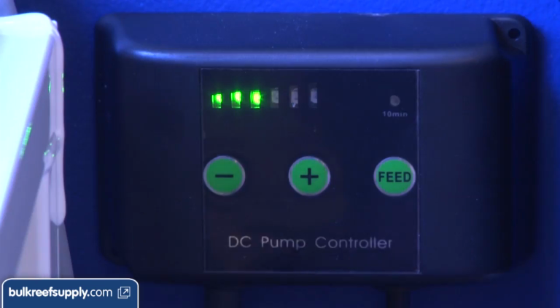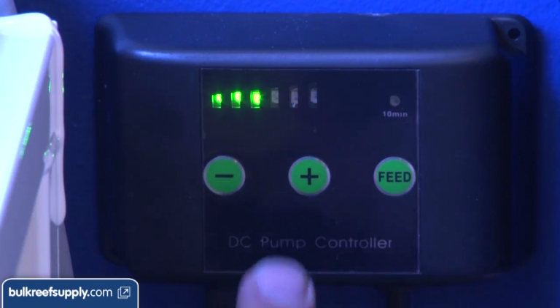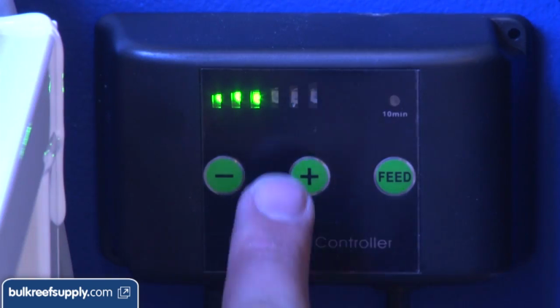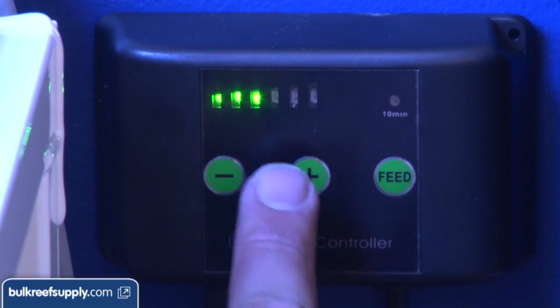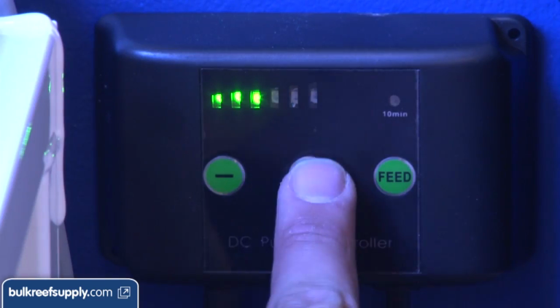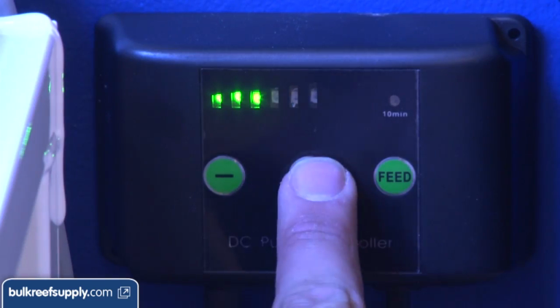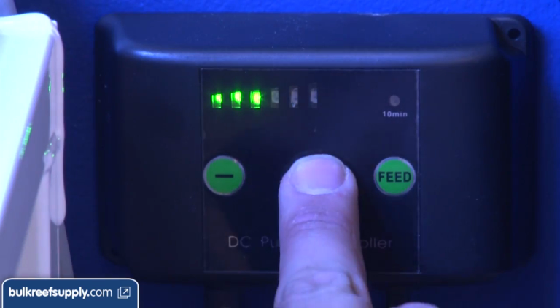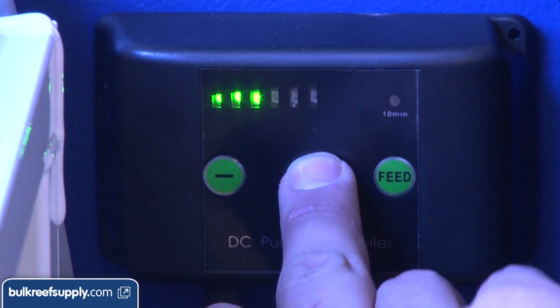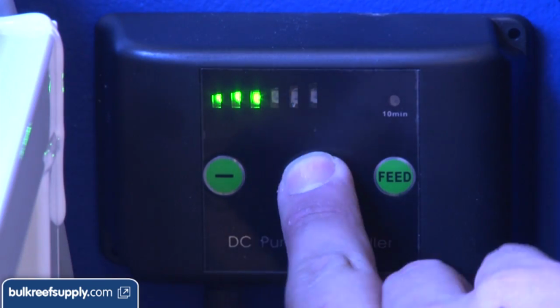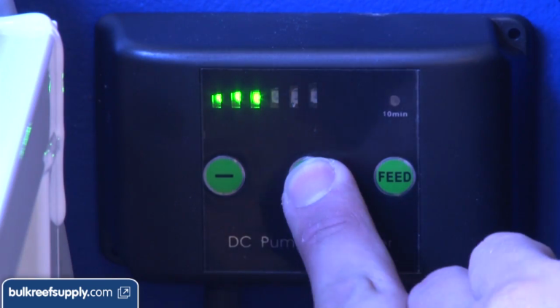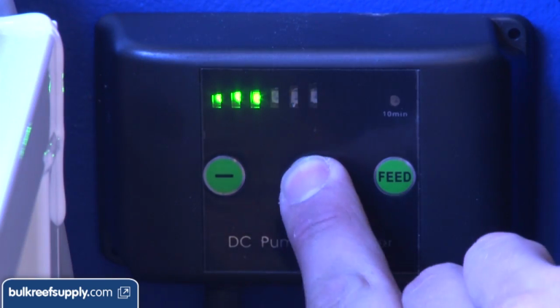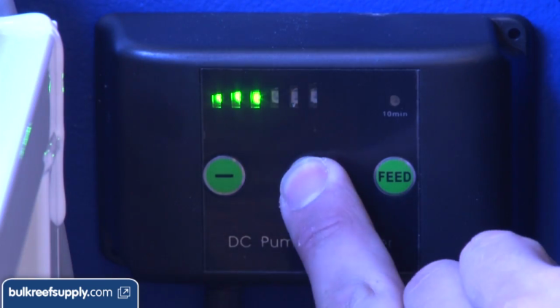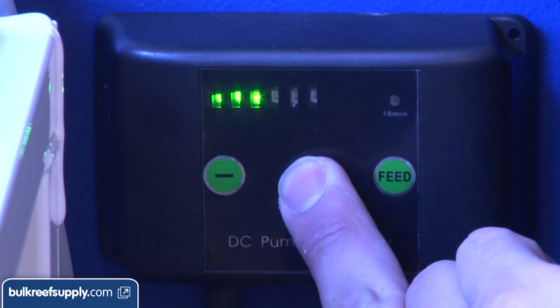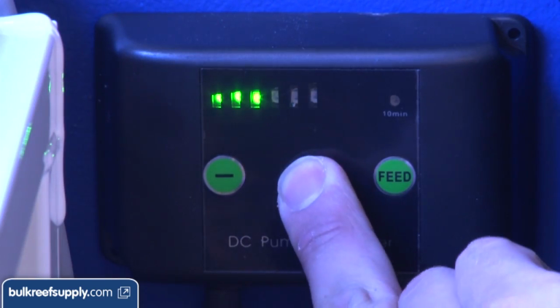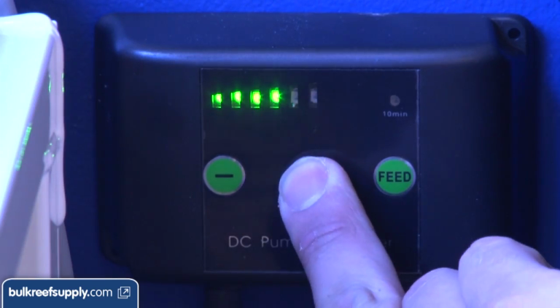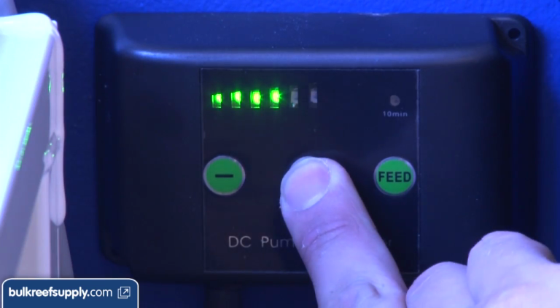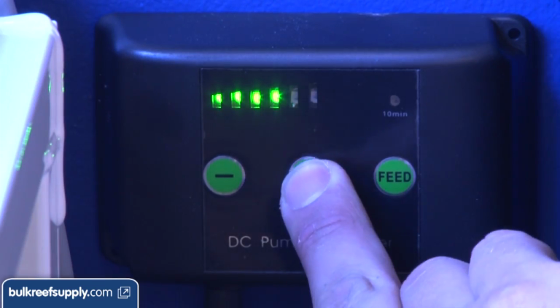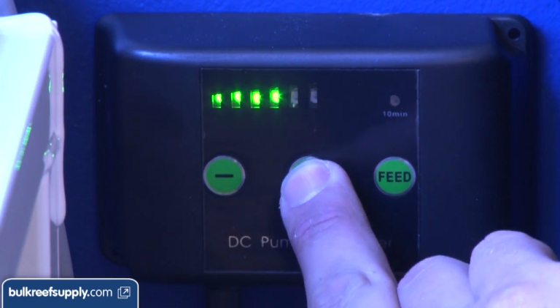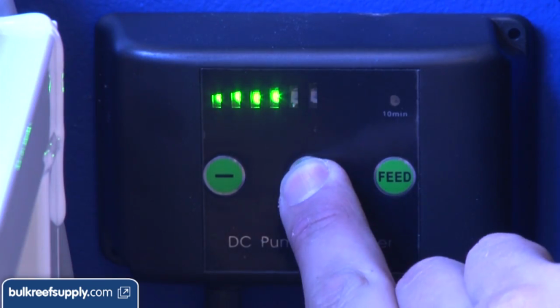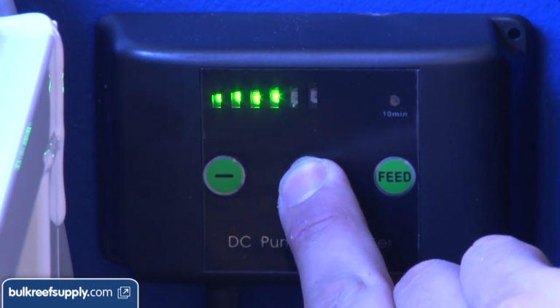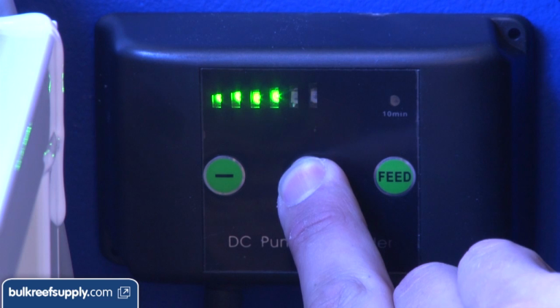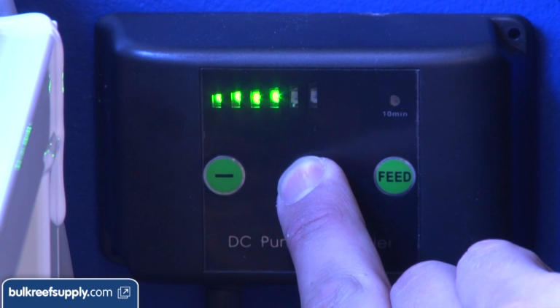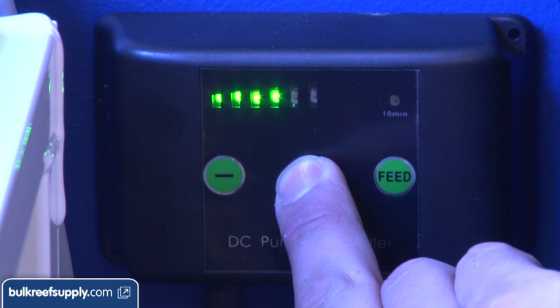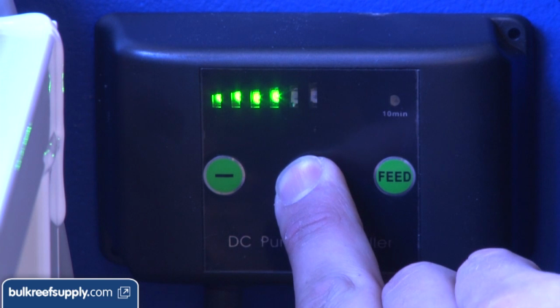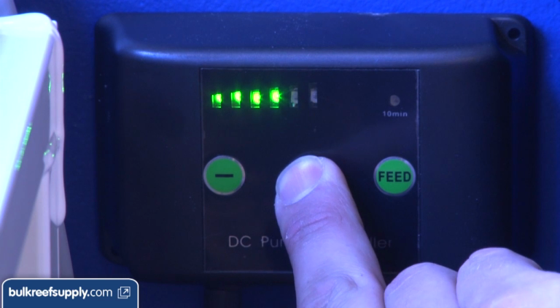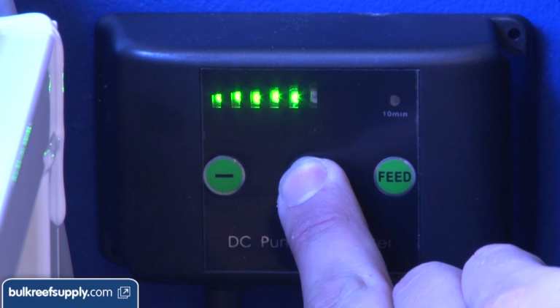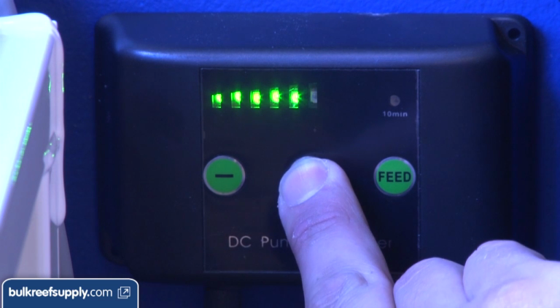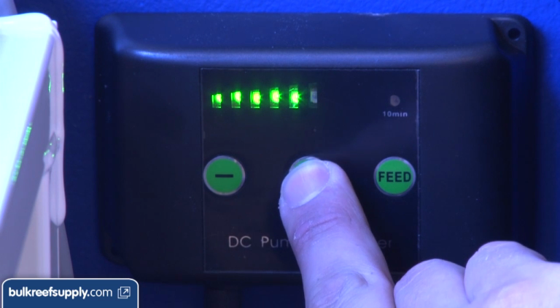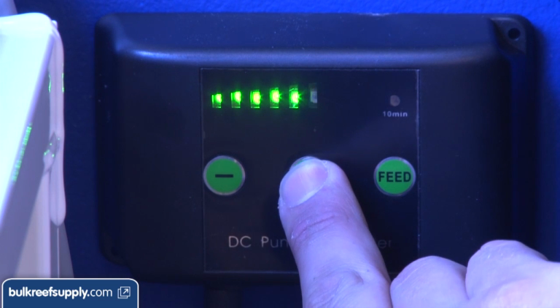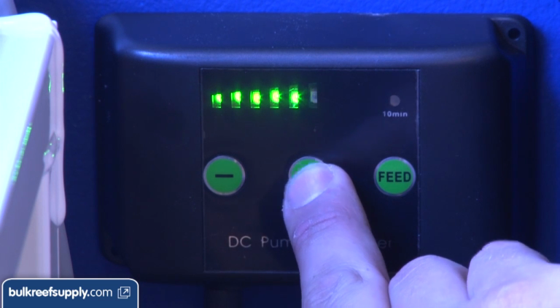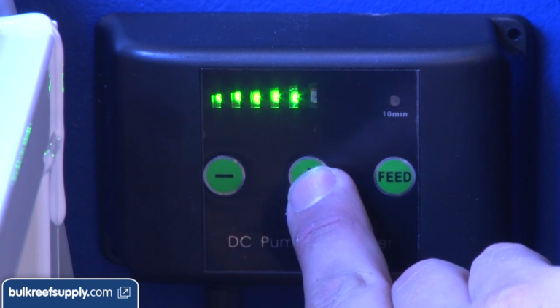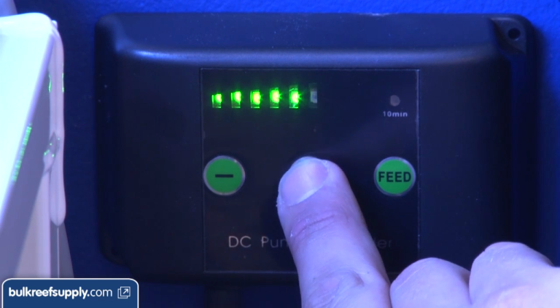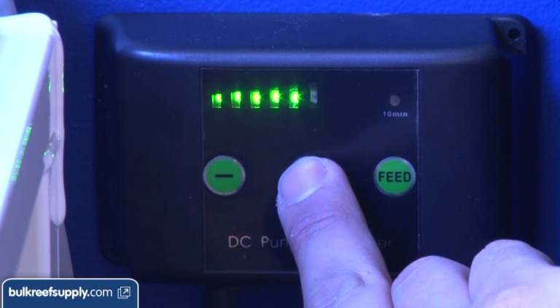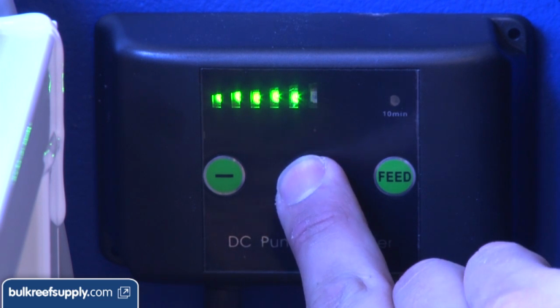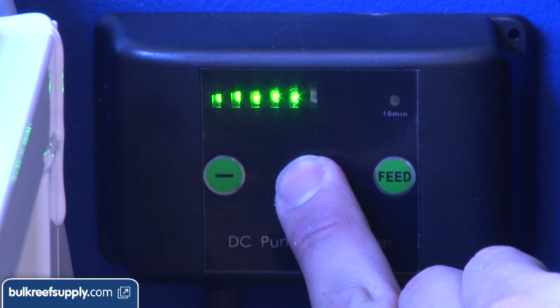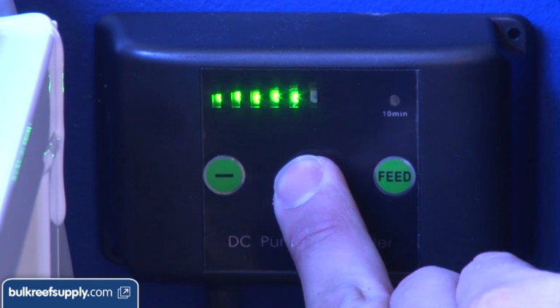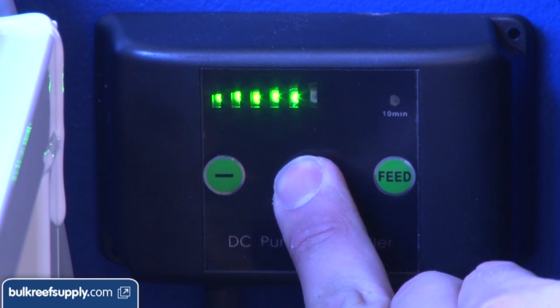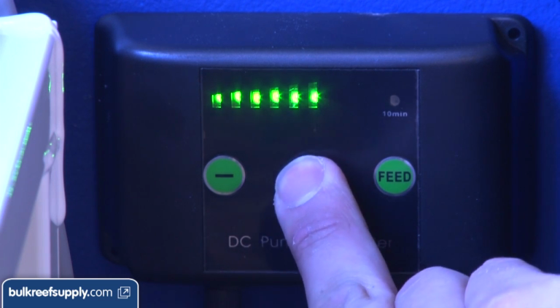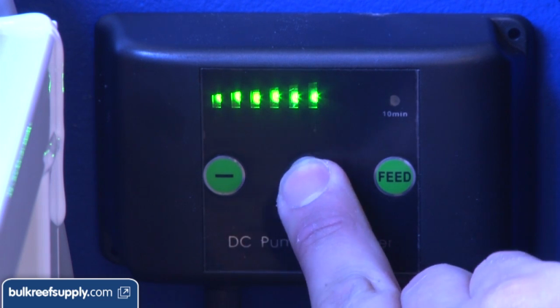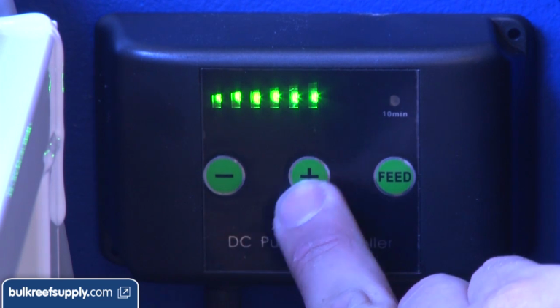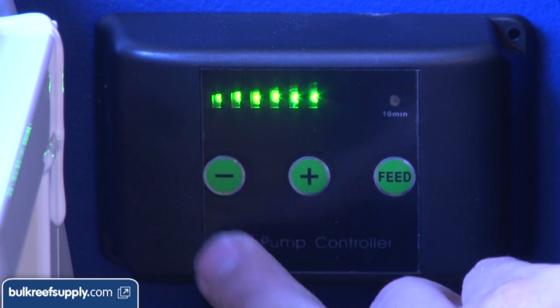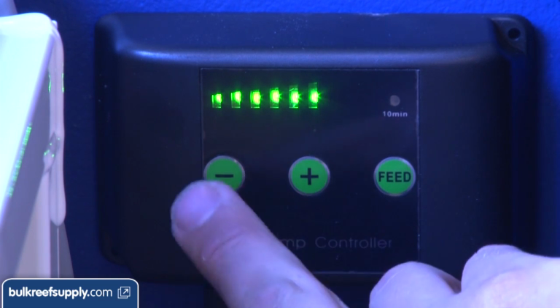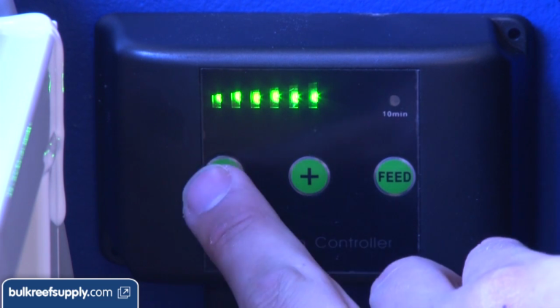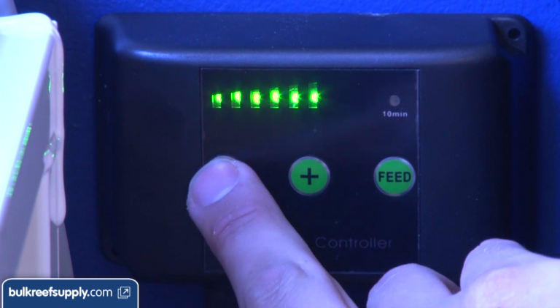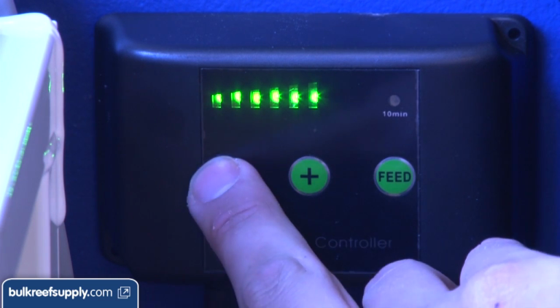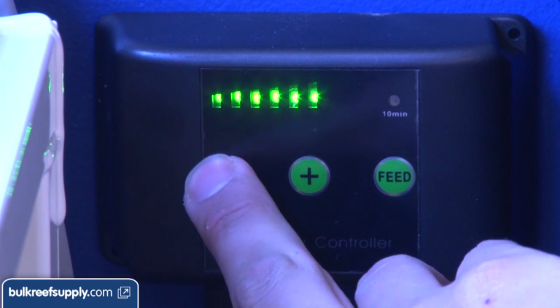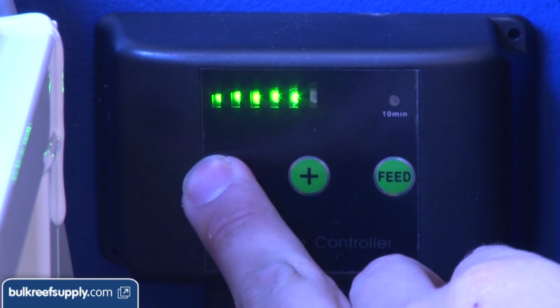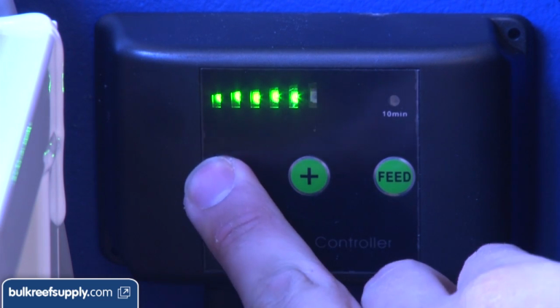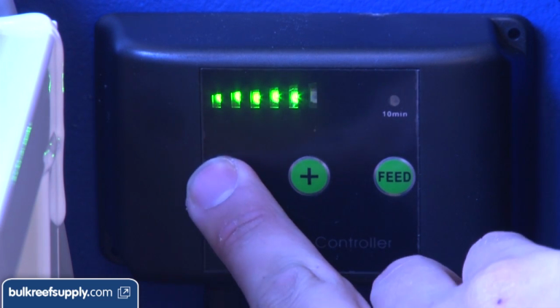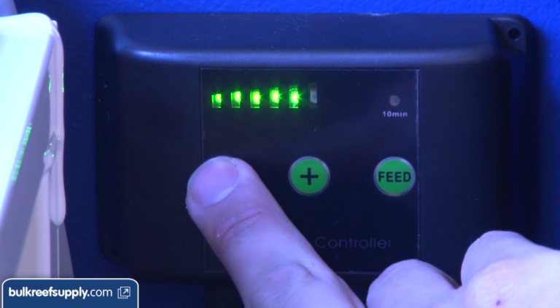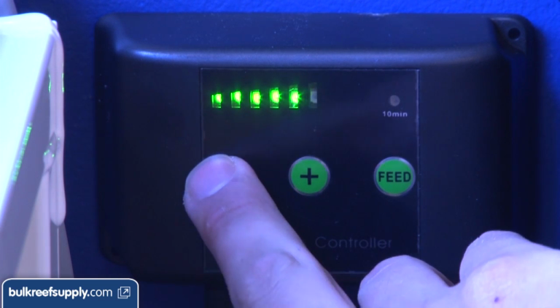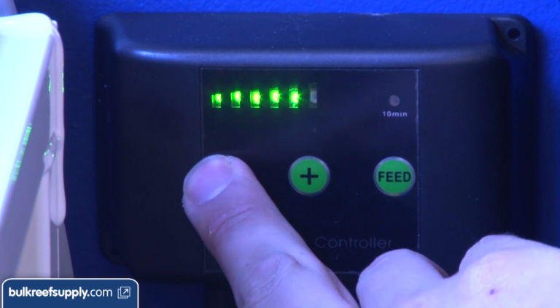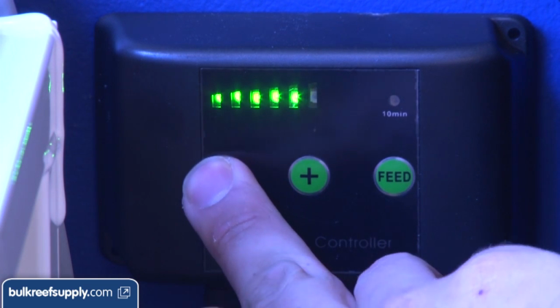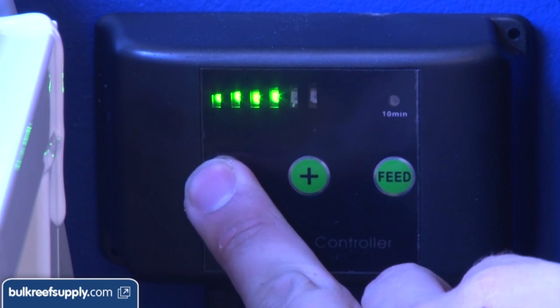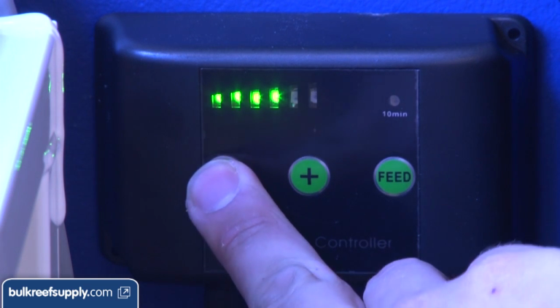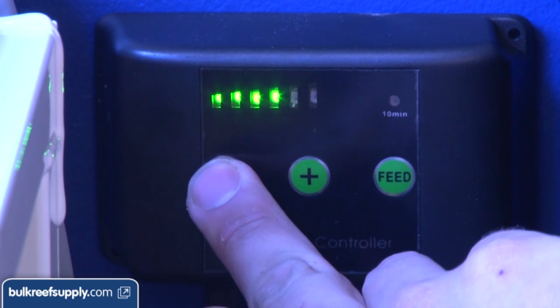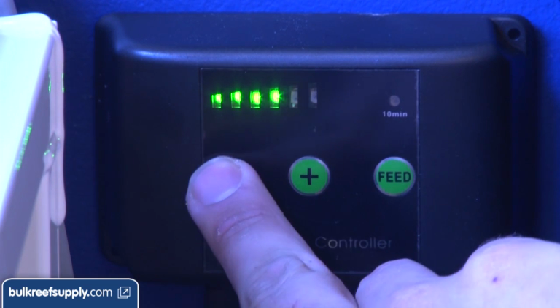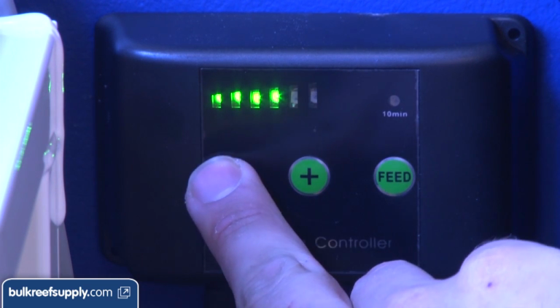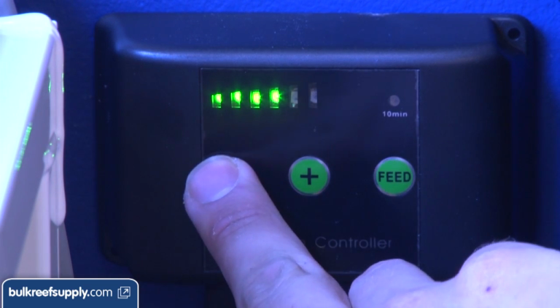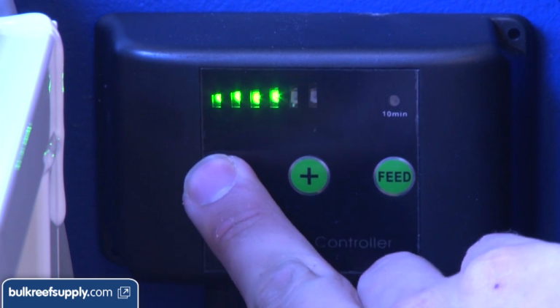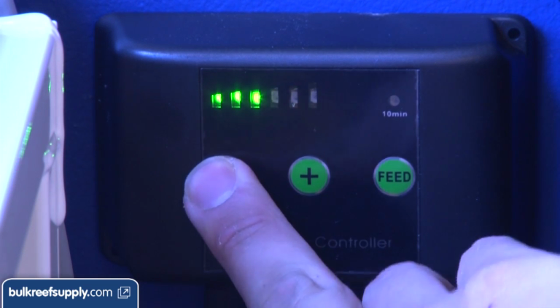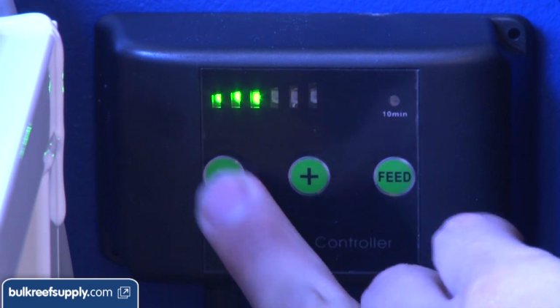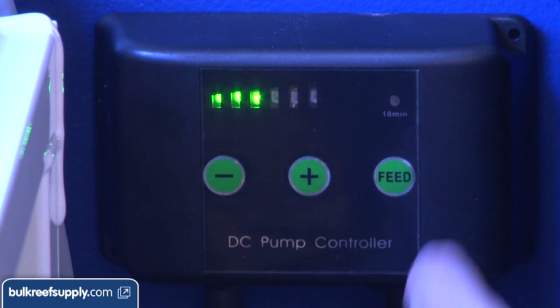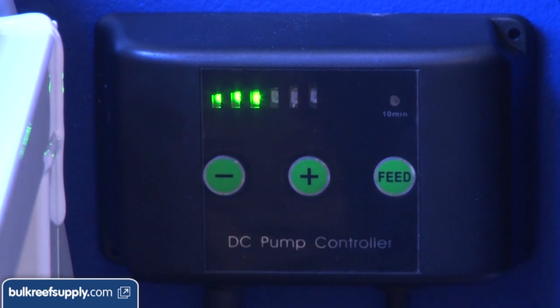One of the things we did is use a speed-wave controllable DC pump for our return, which makes it a lot easier to adjust the flow rate.